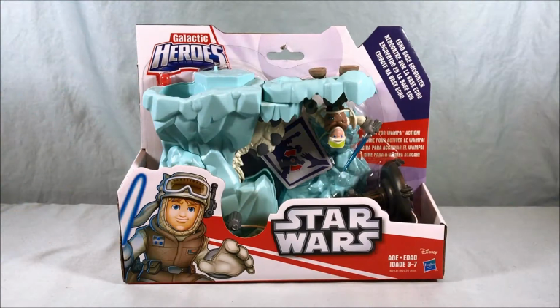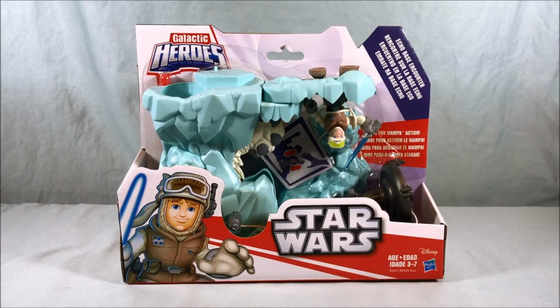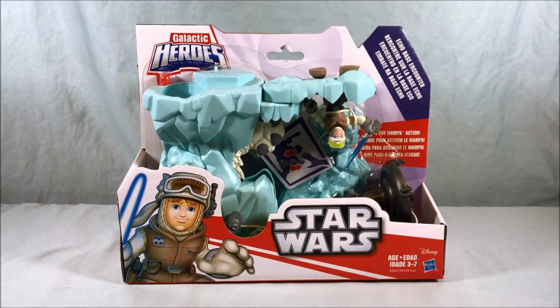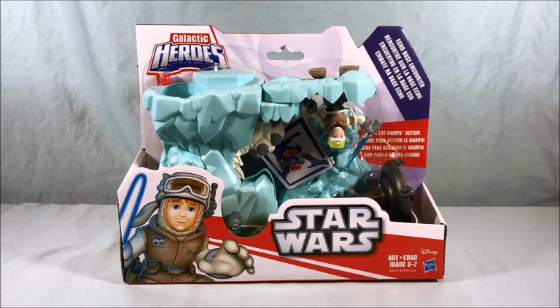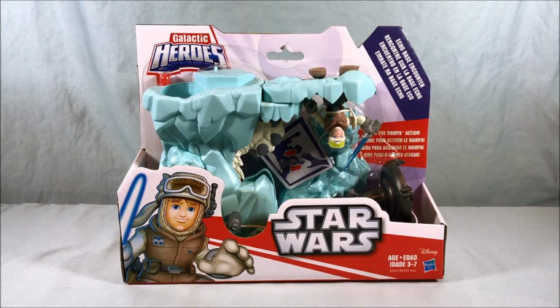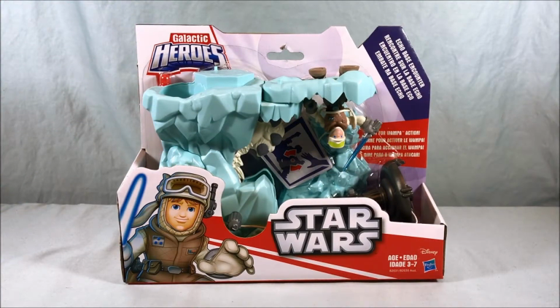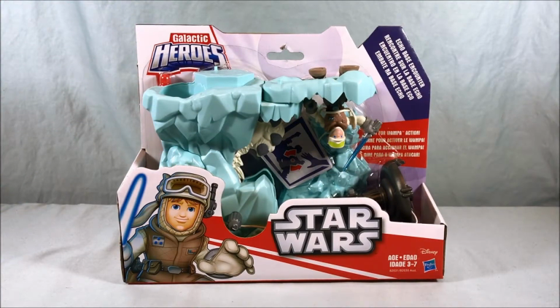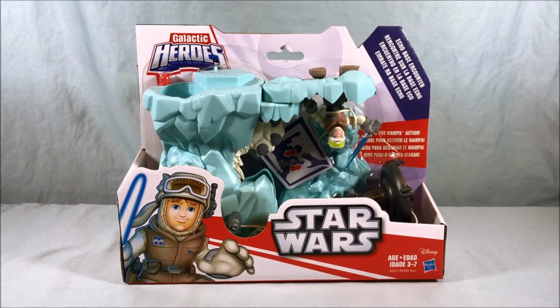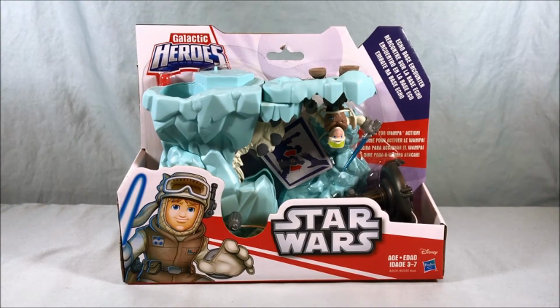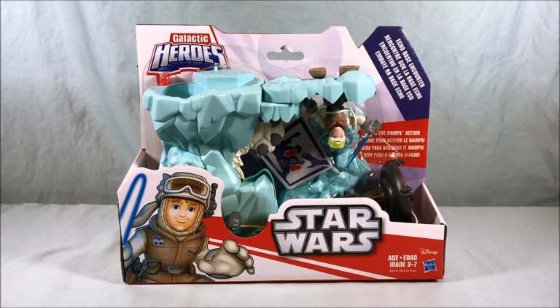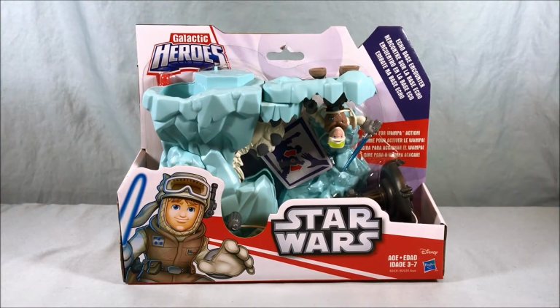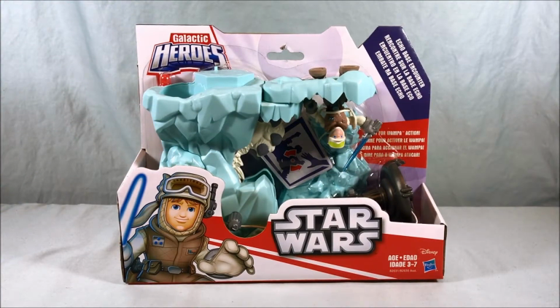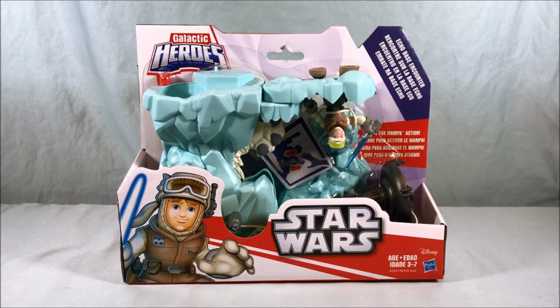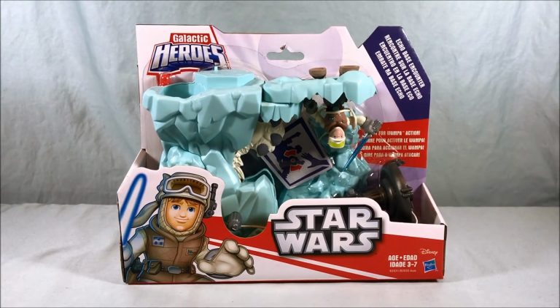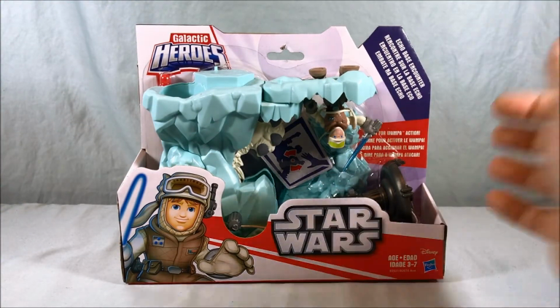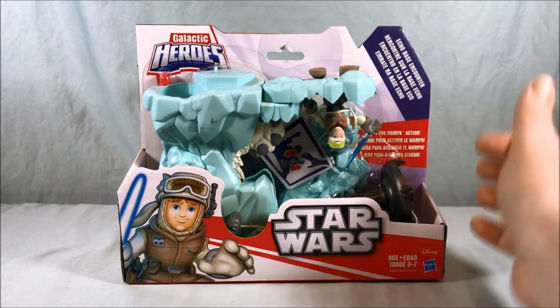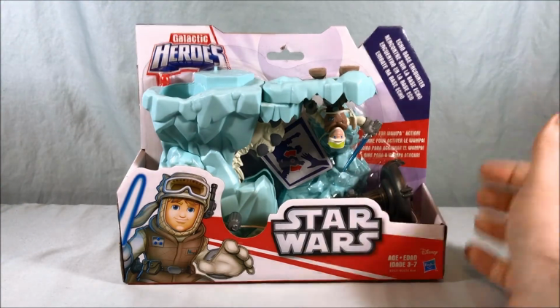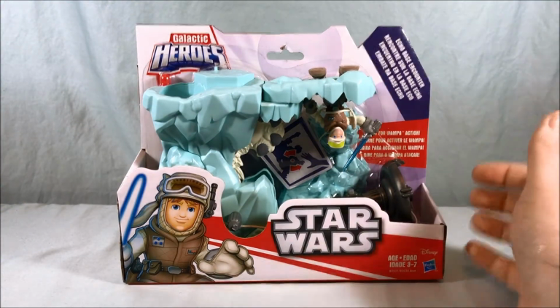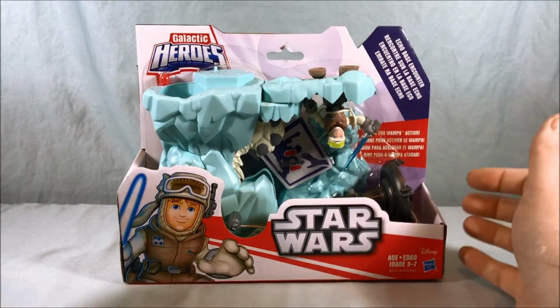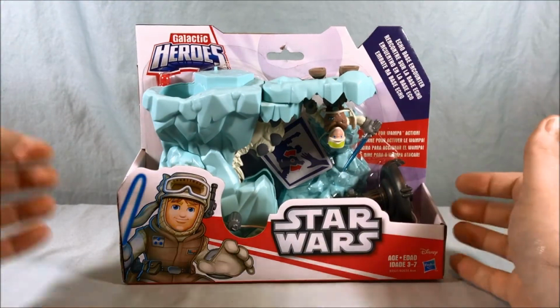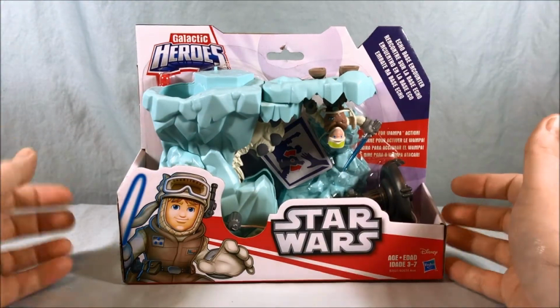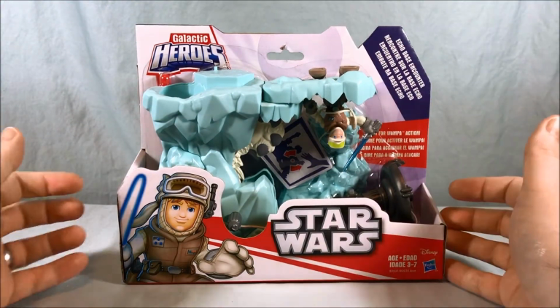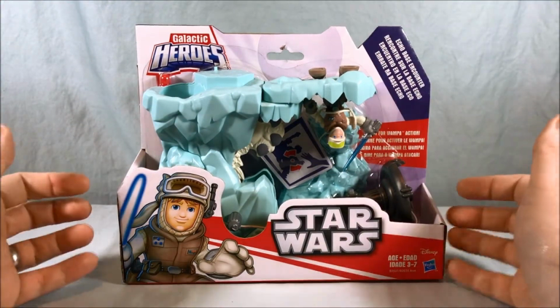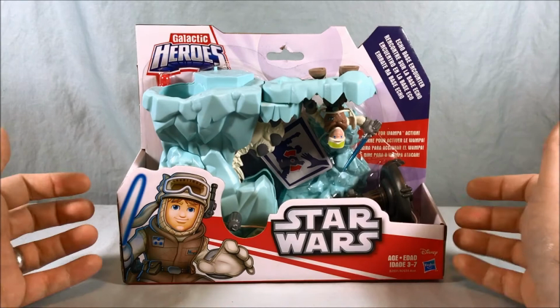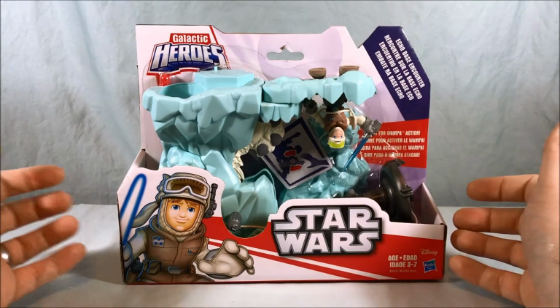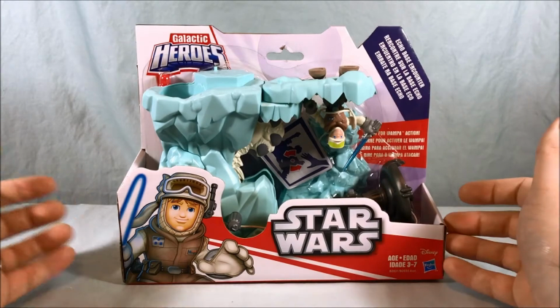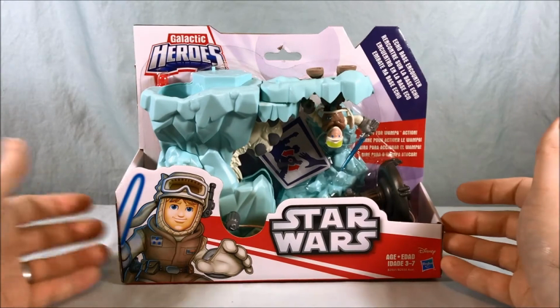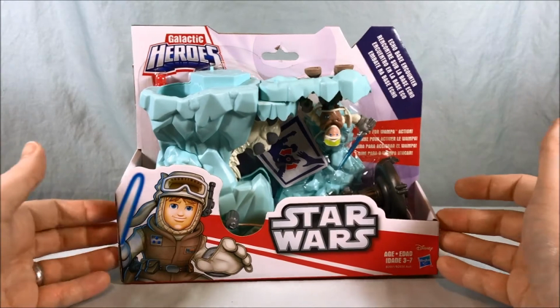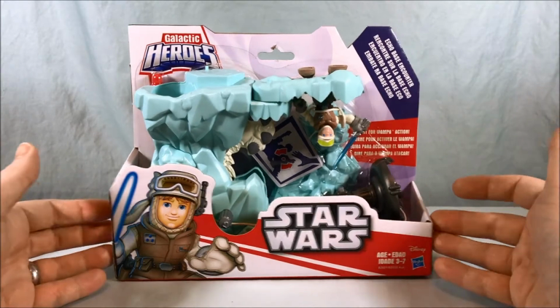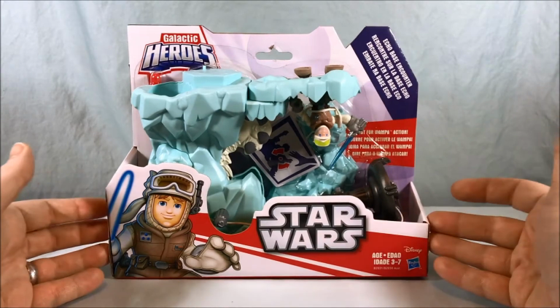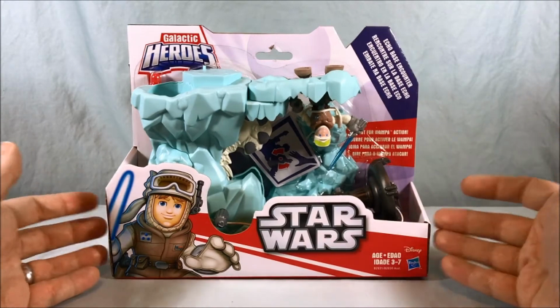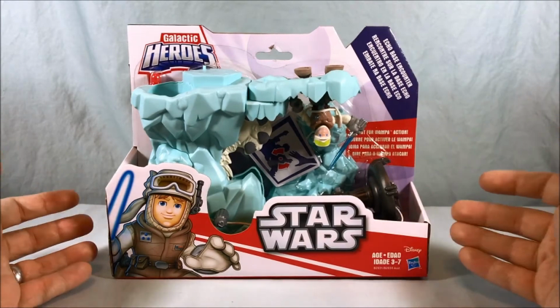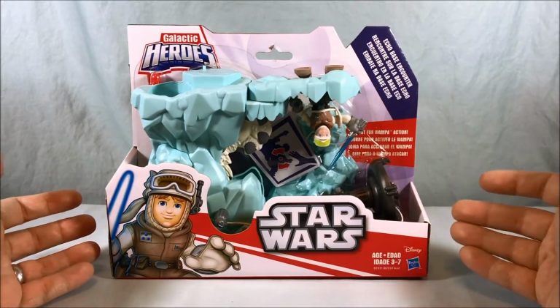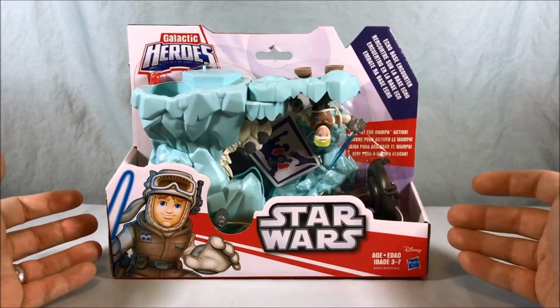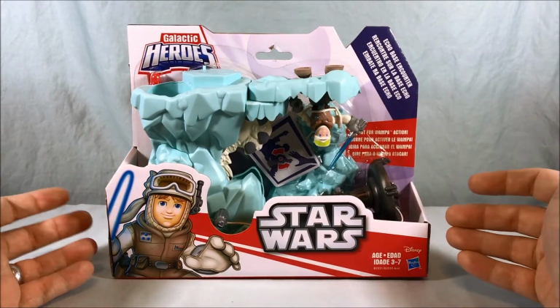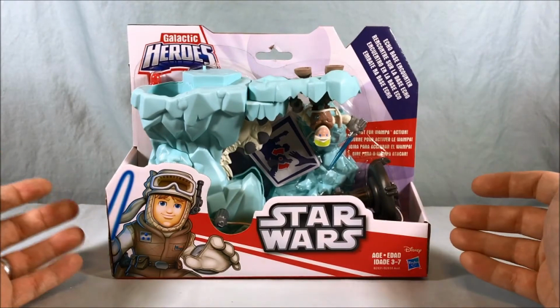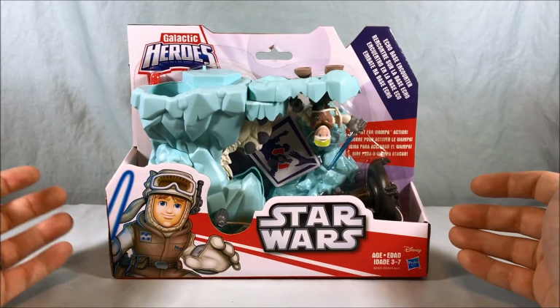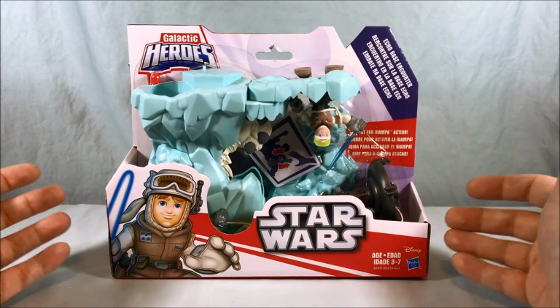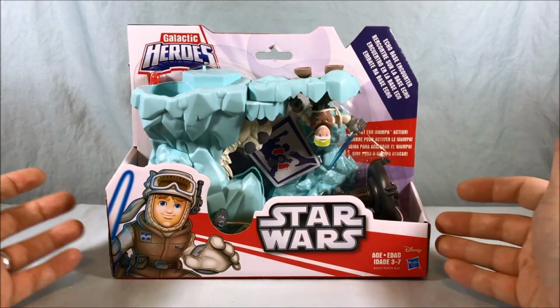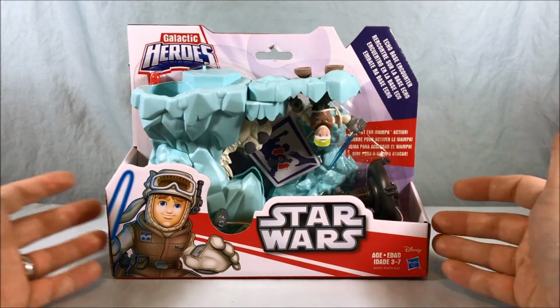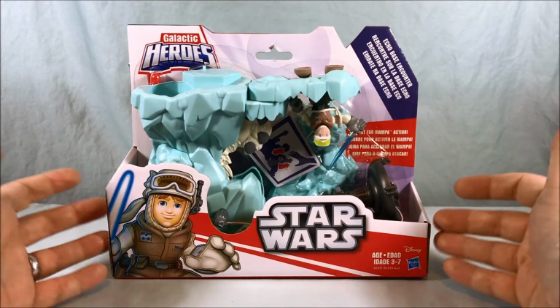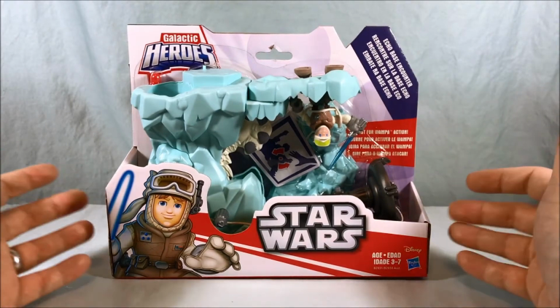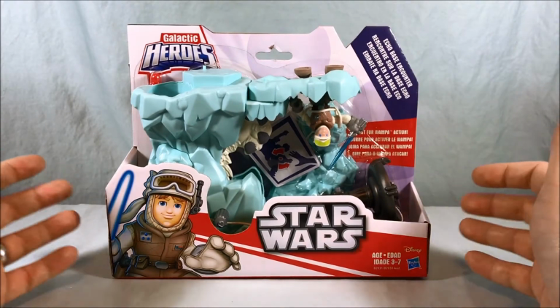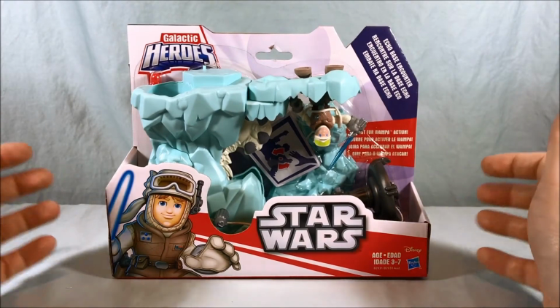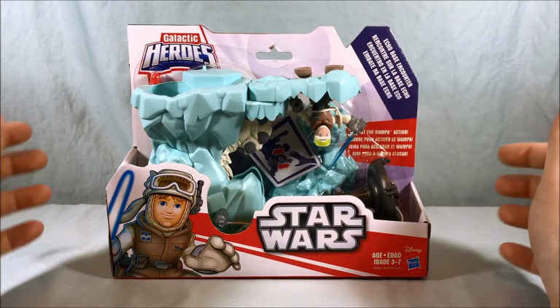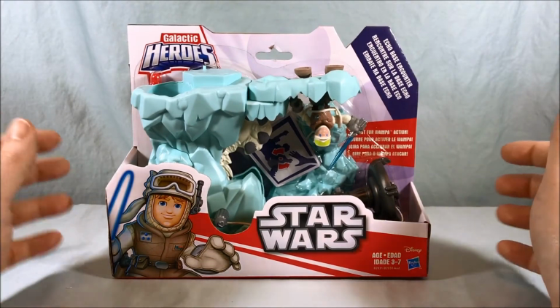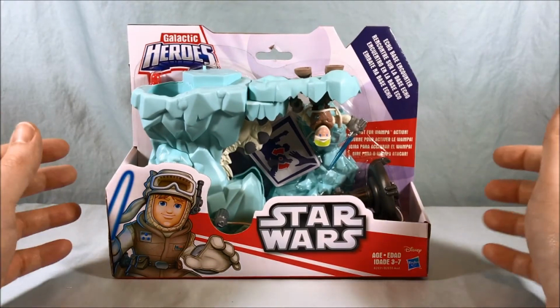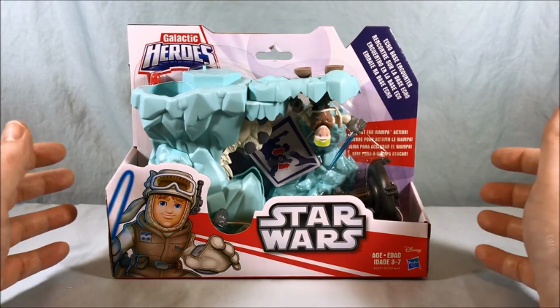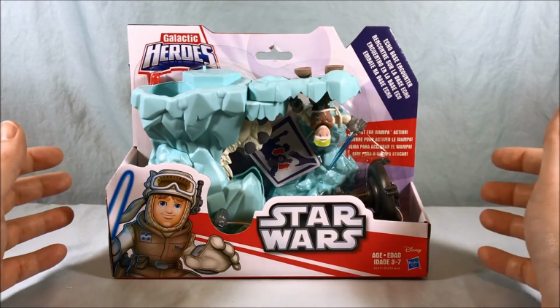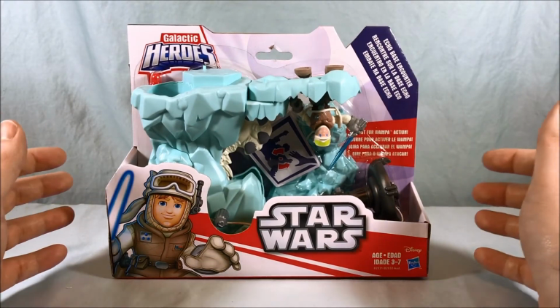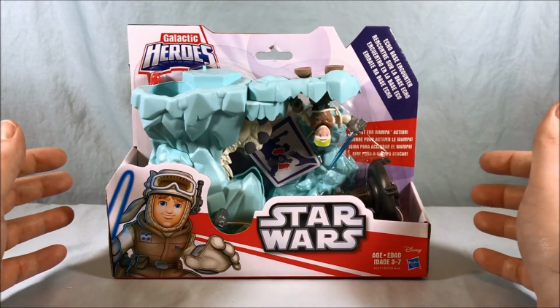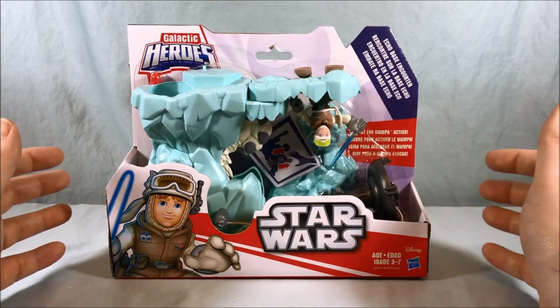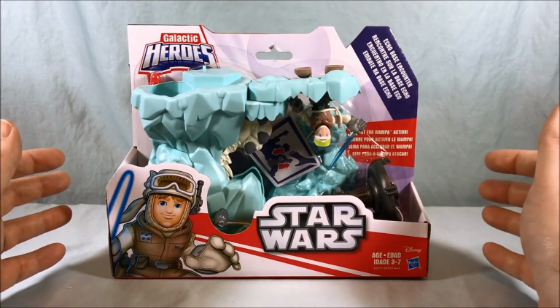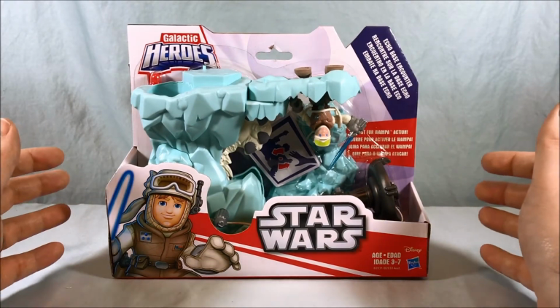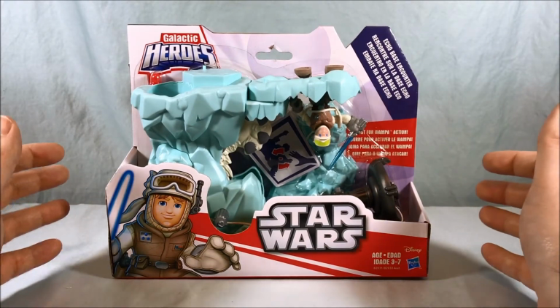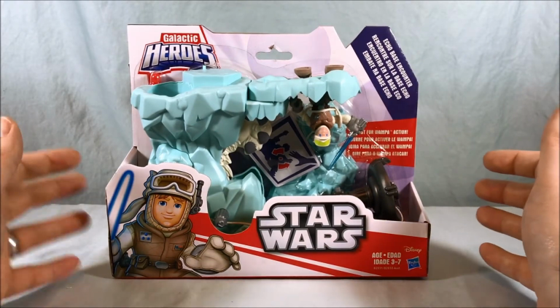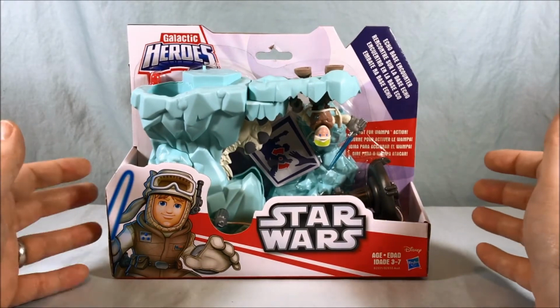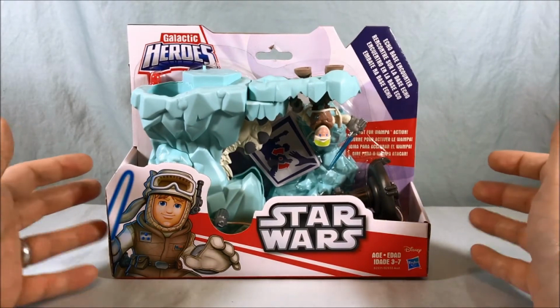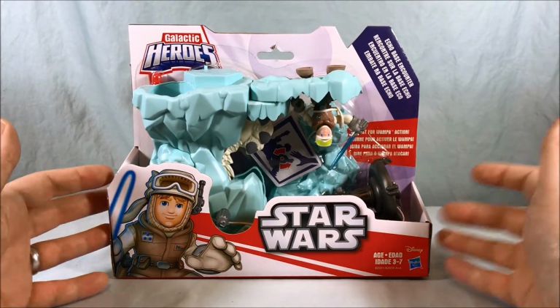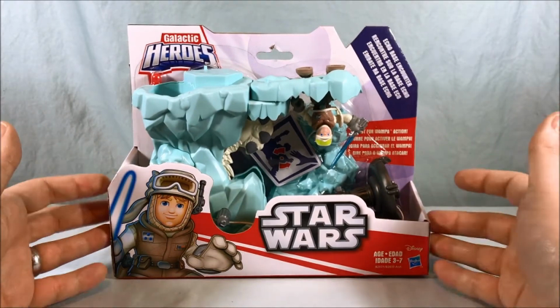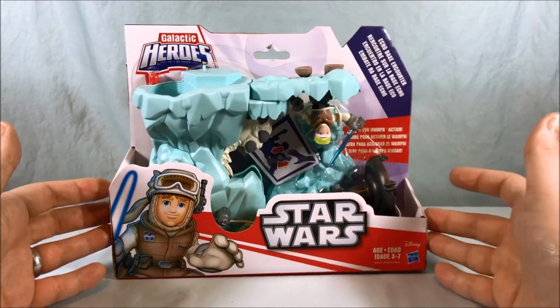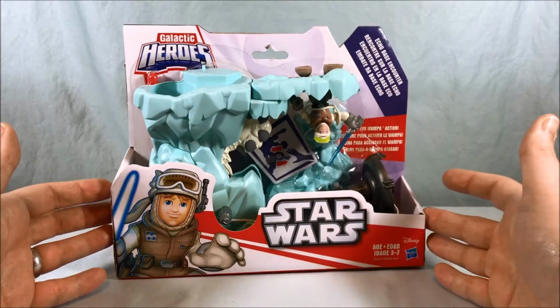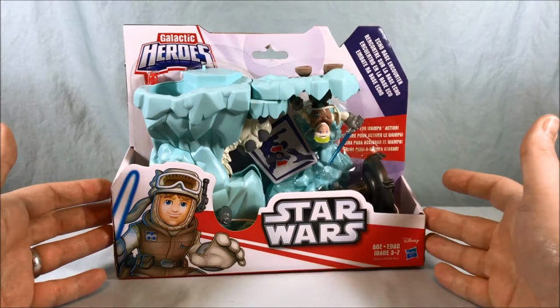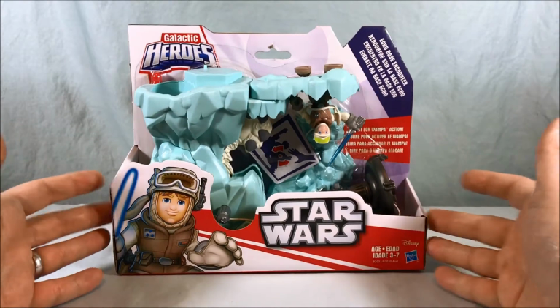Hello everyone and welcome to Long's Toys. Today I'll be taking a look at the PlaySchool Star Wars Galactic Heroes Echo Base Encounter.